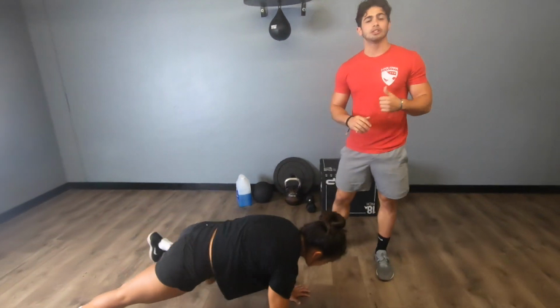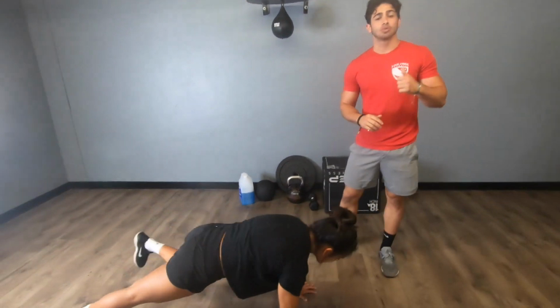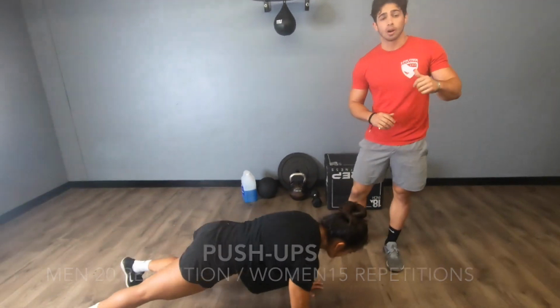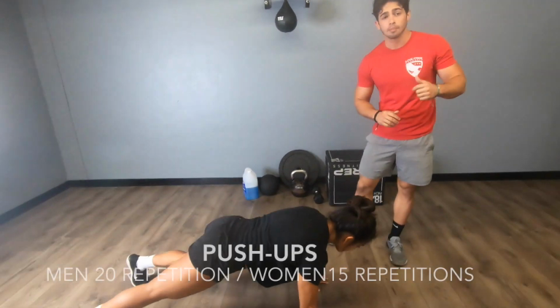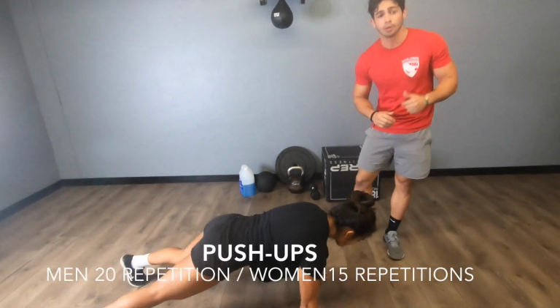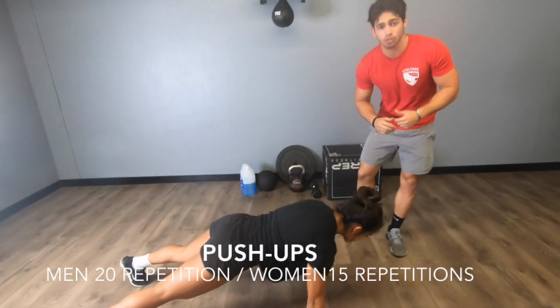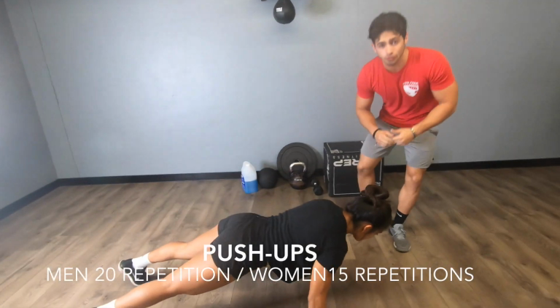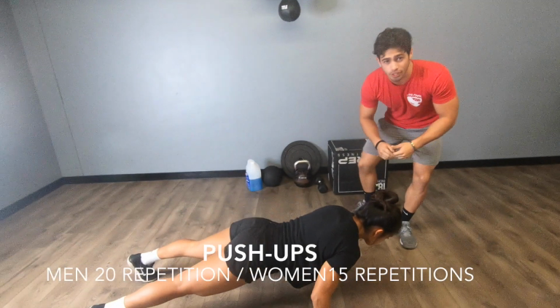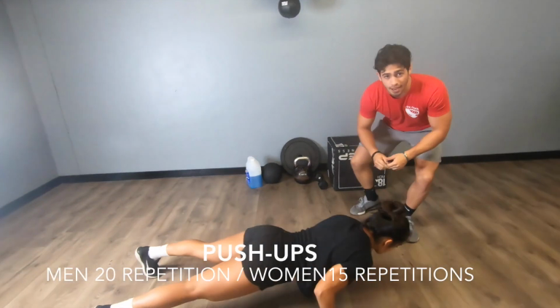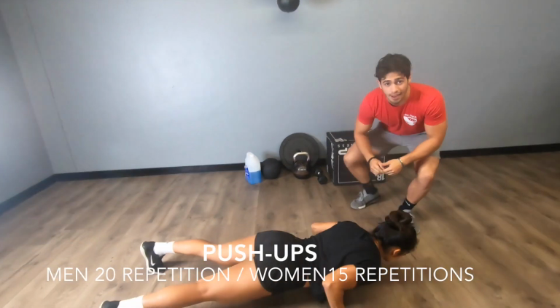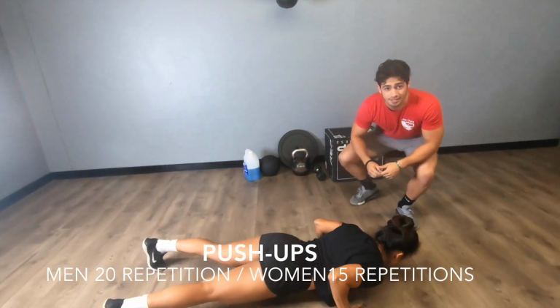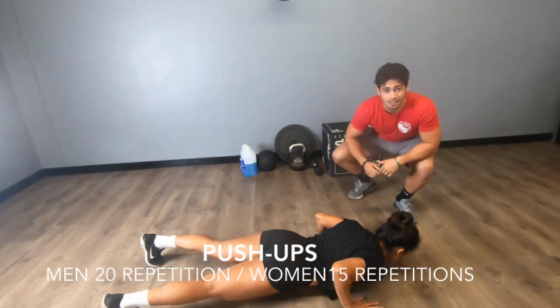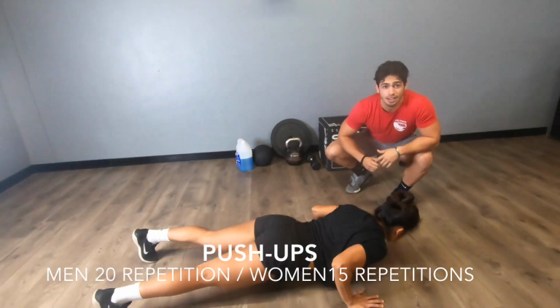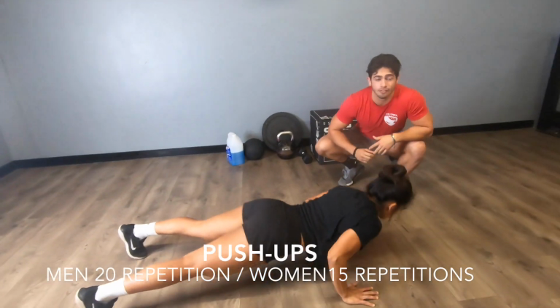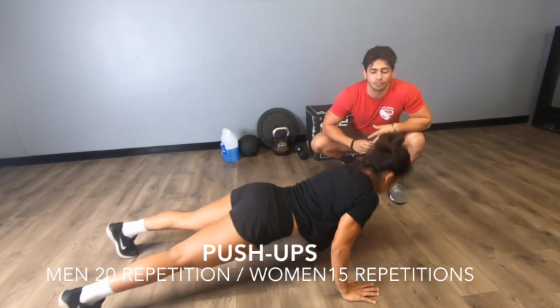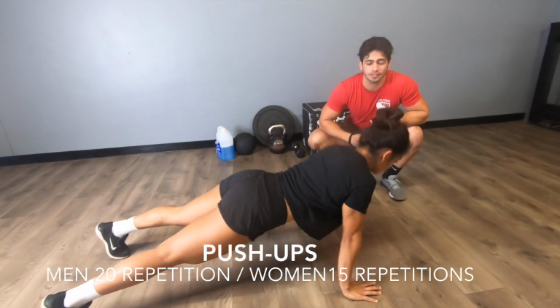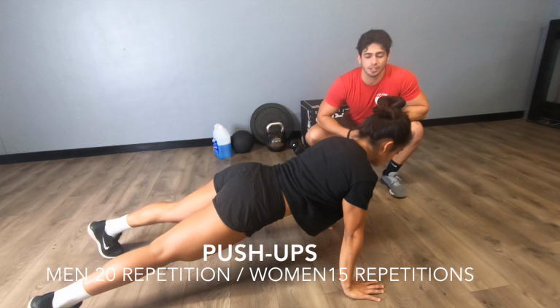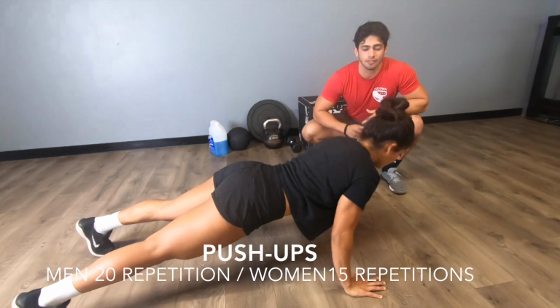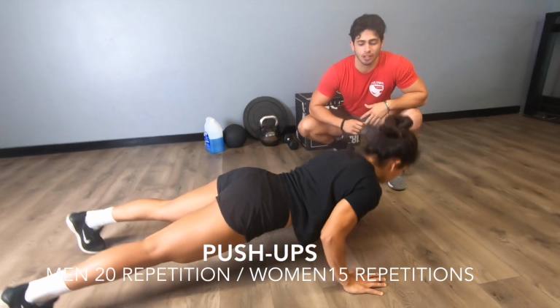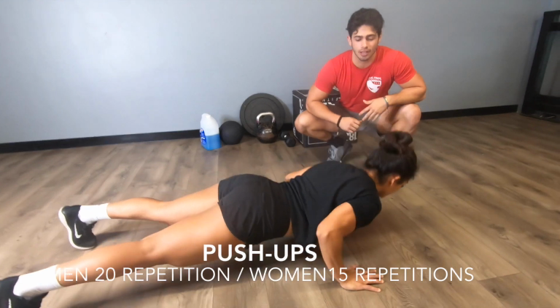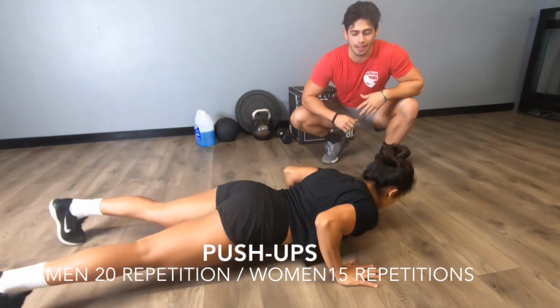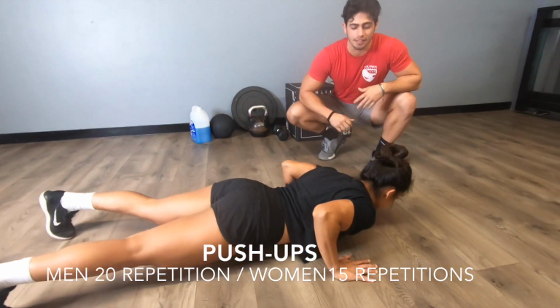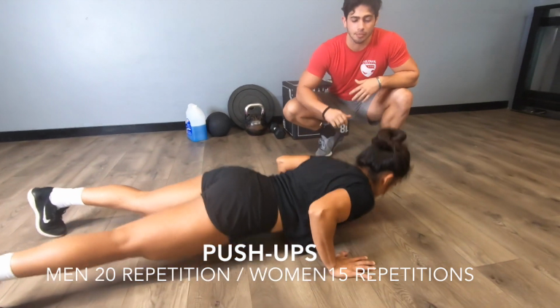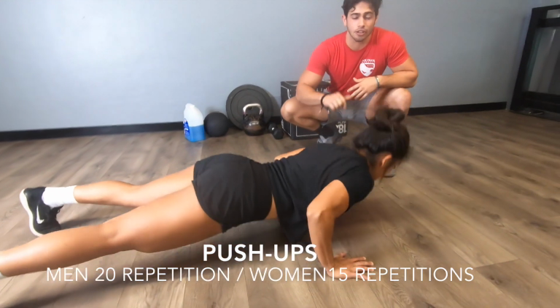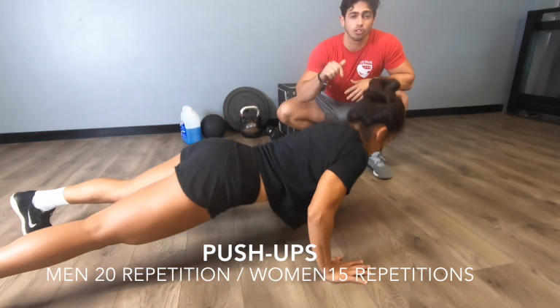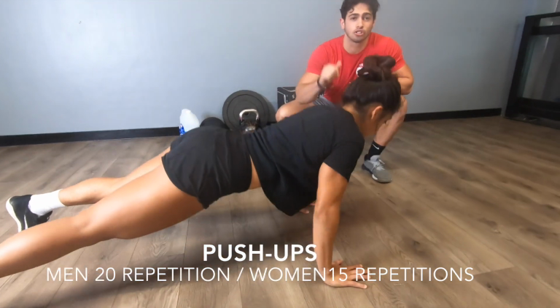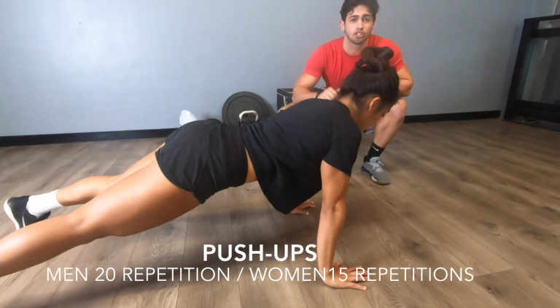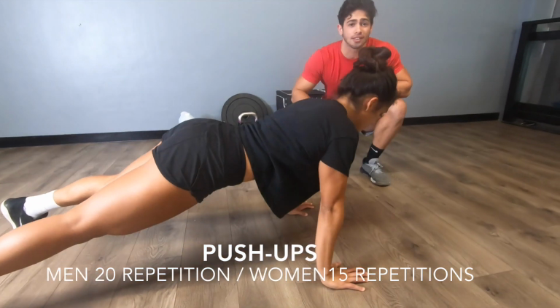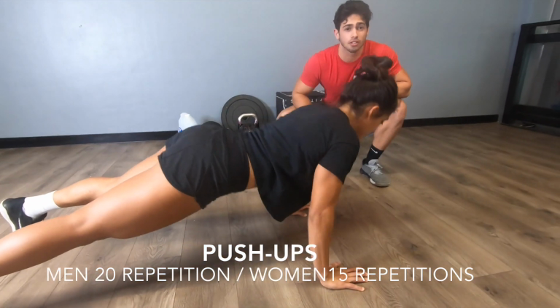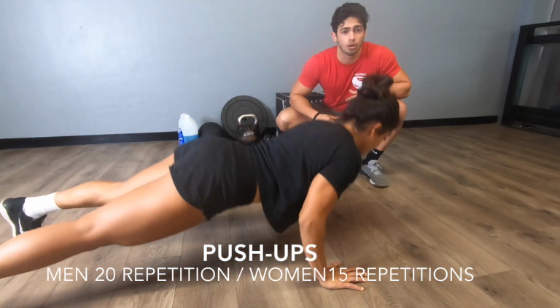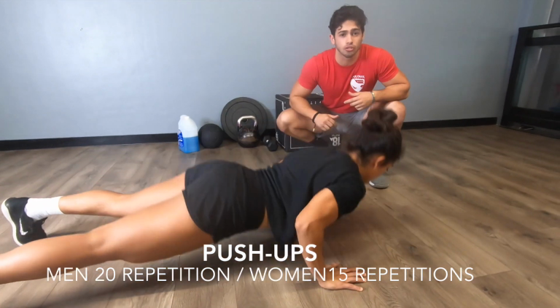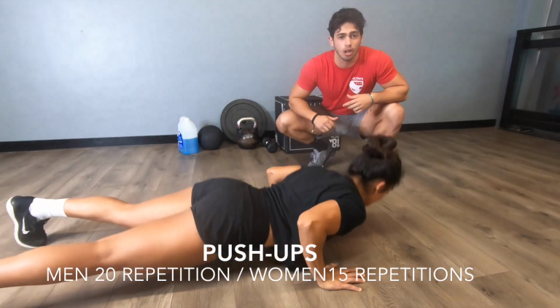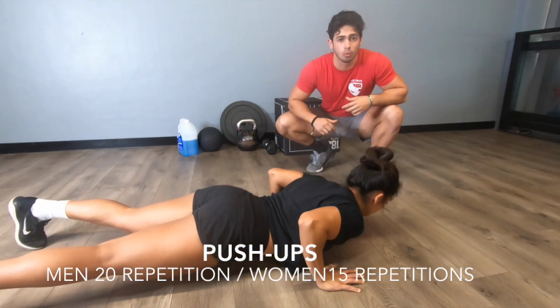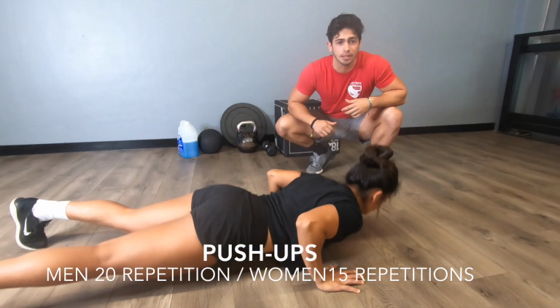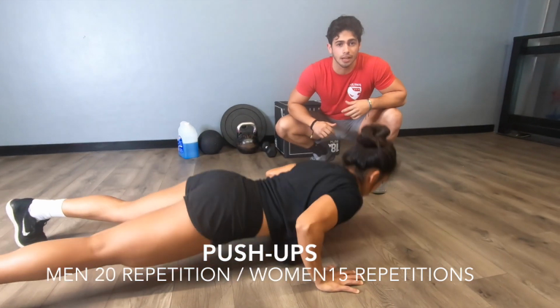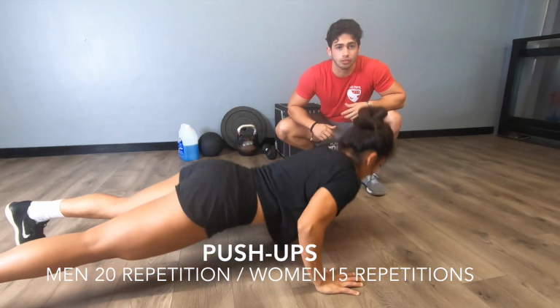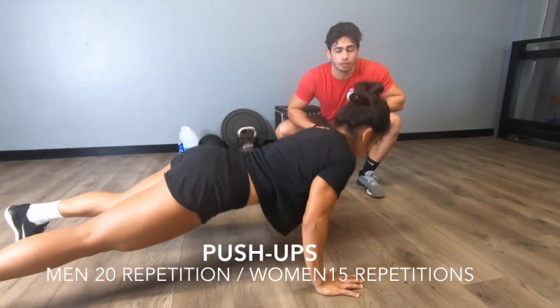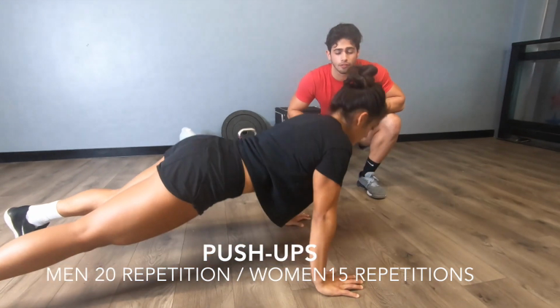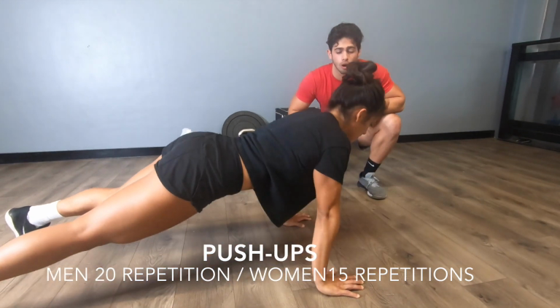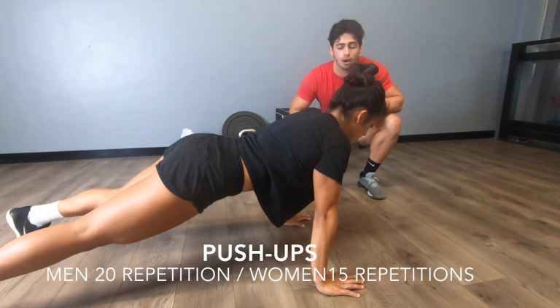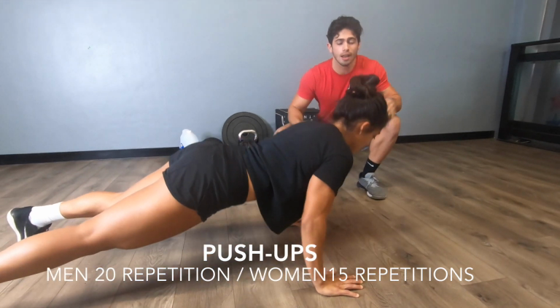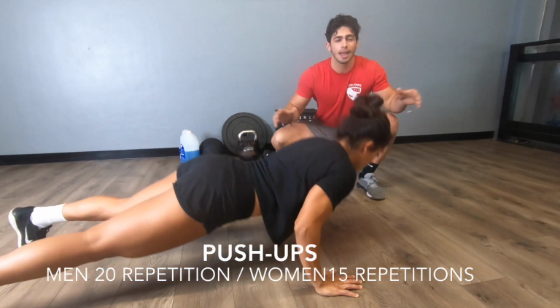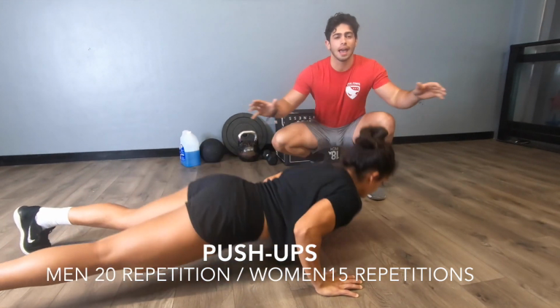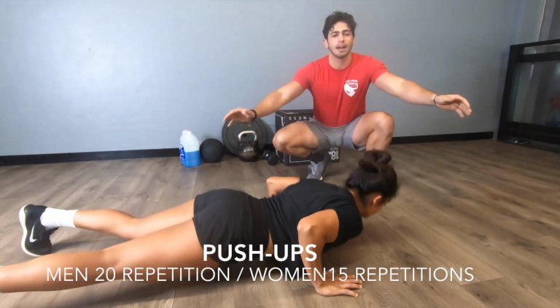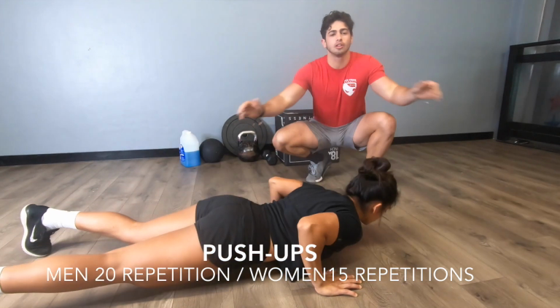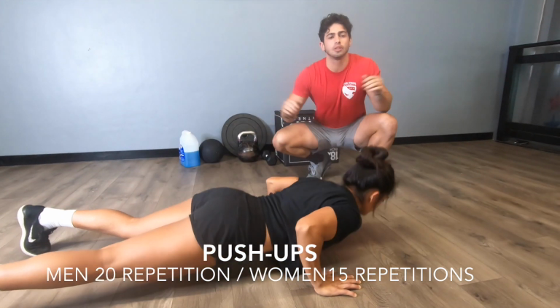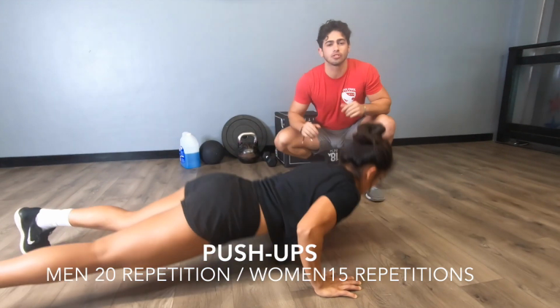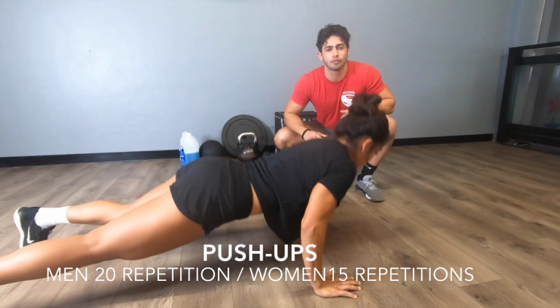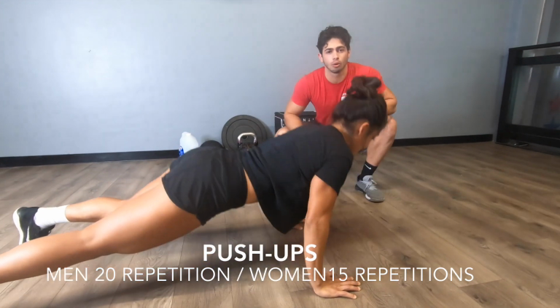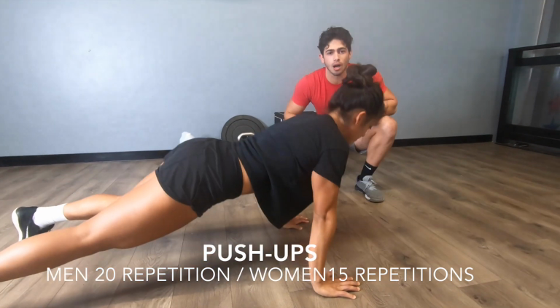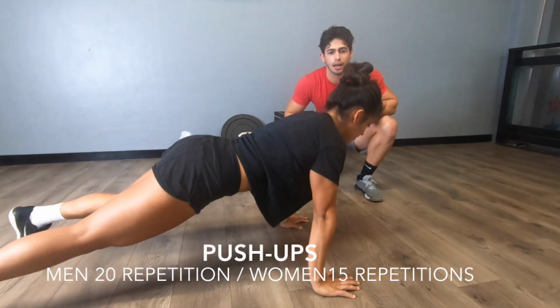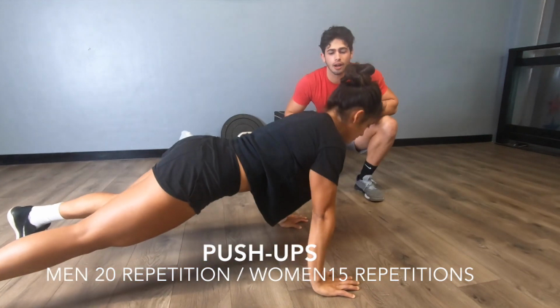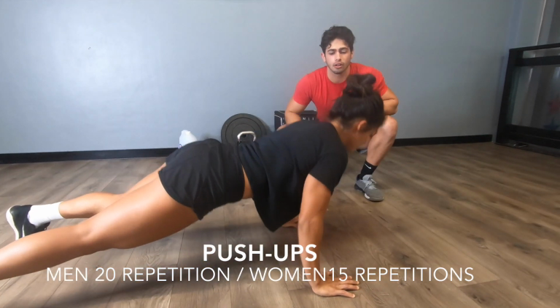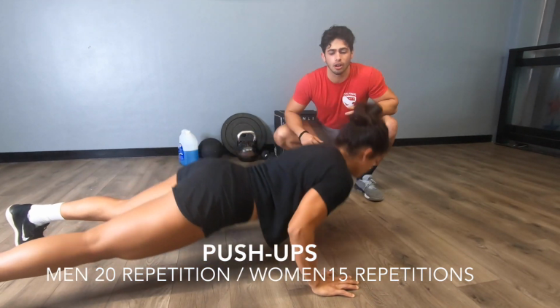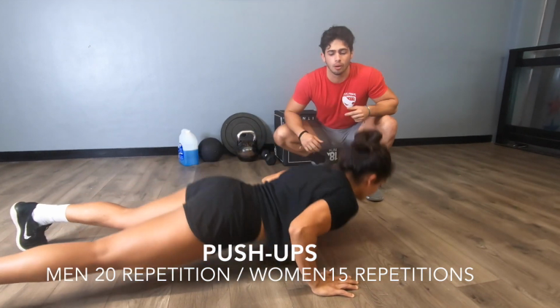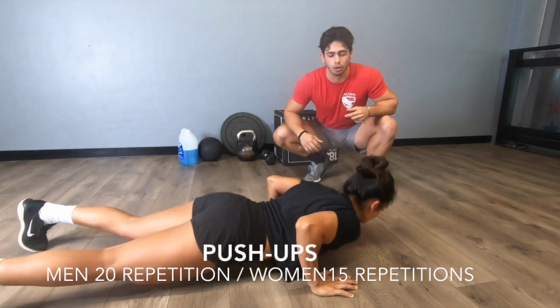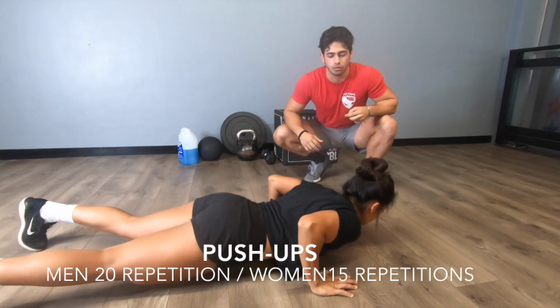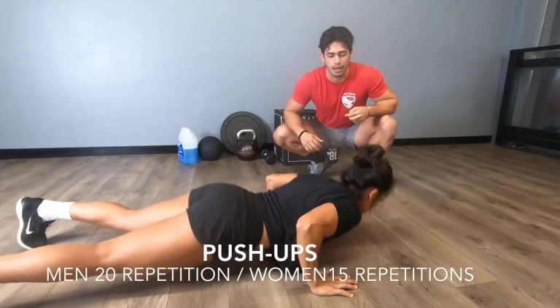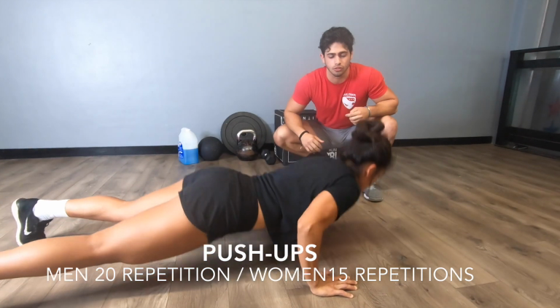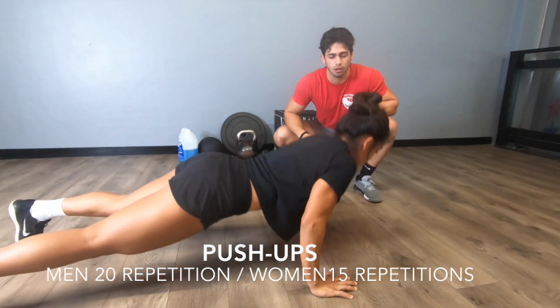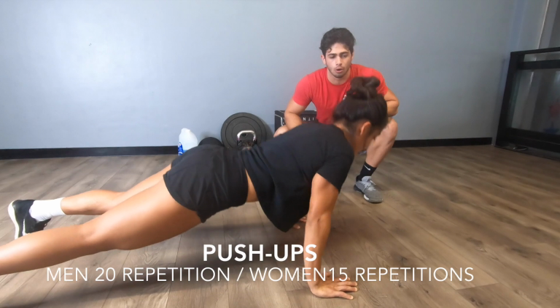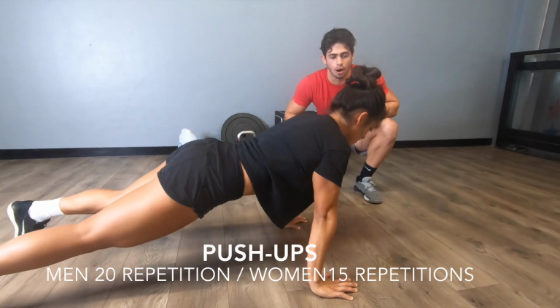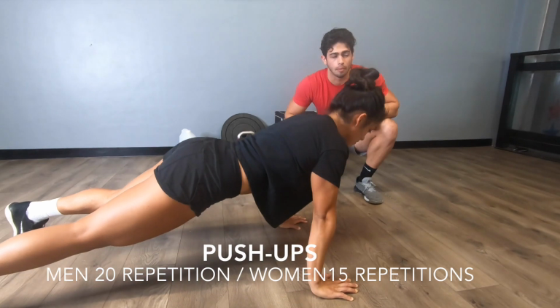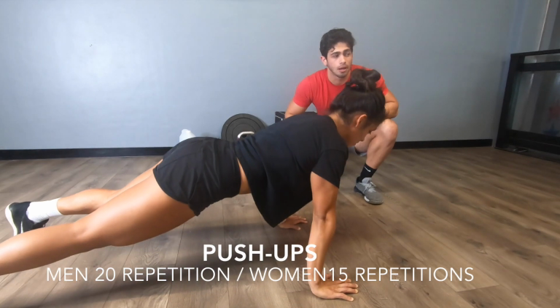It'll be 20 push-ups for the guys, 15 for the ladies. Make sure your chest goes all the way down to the floor and you reach a full lockout of your elbows as you go up.